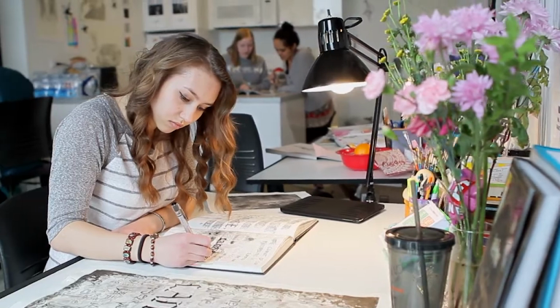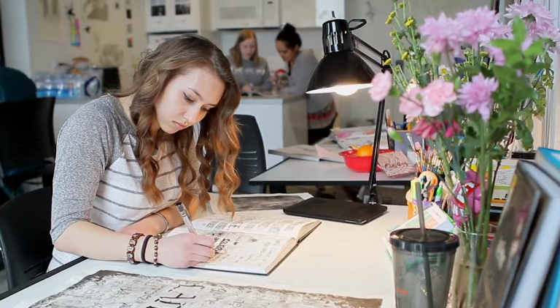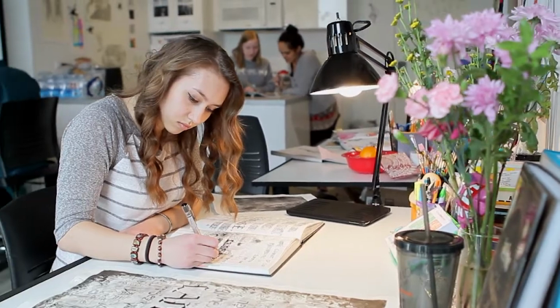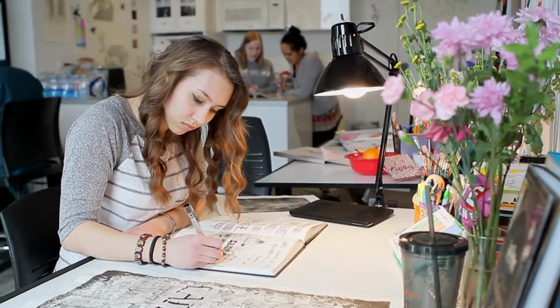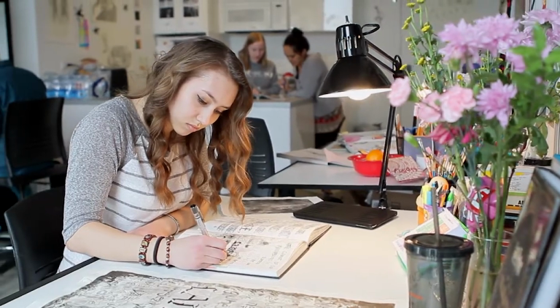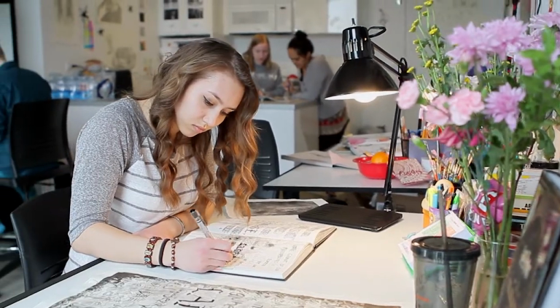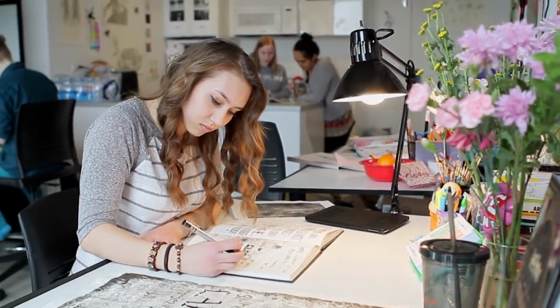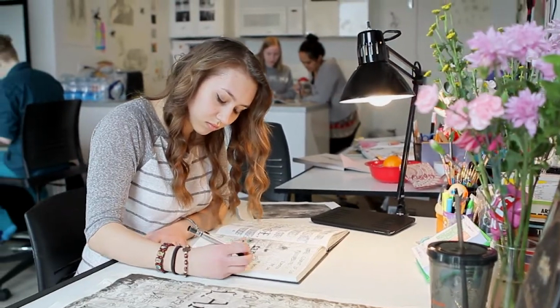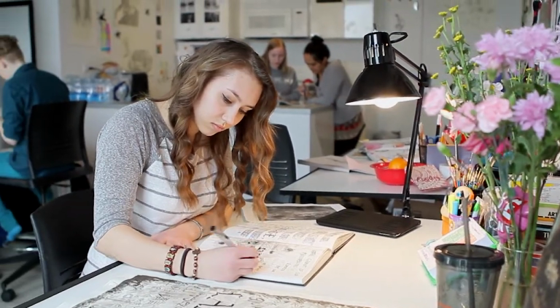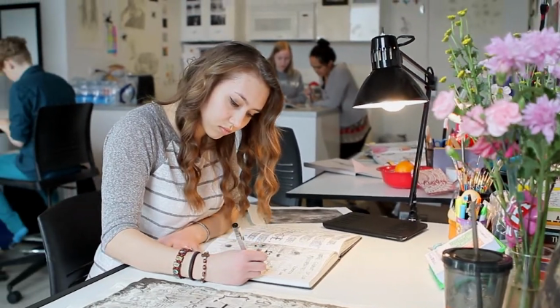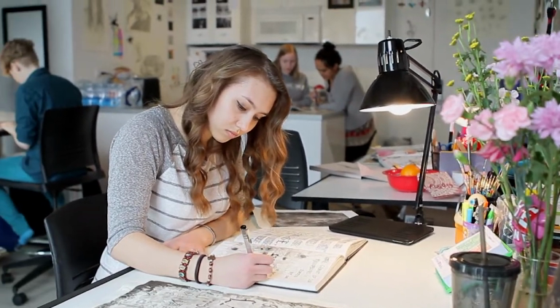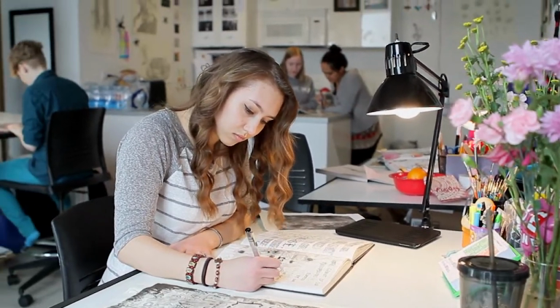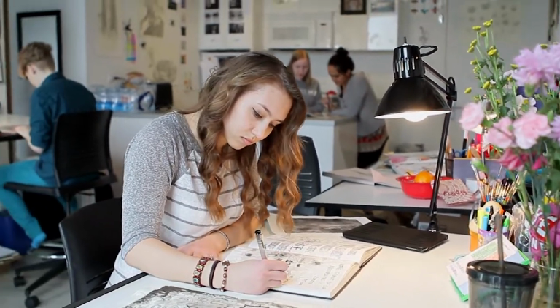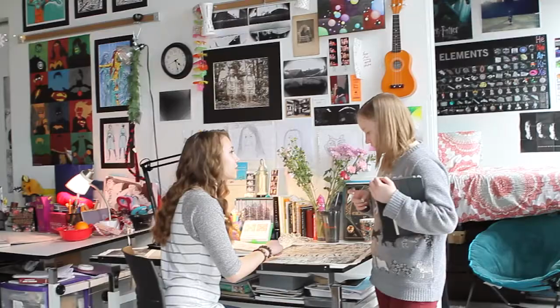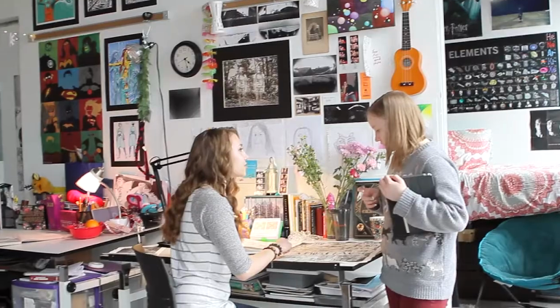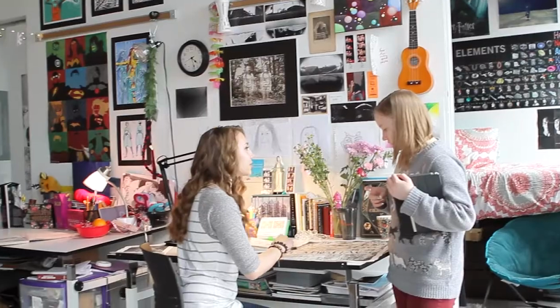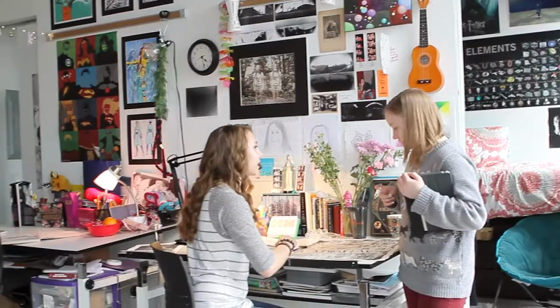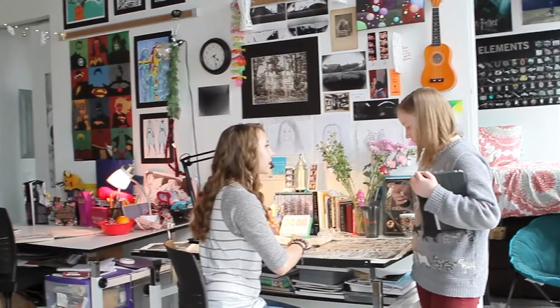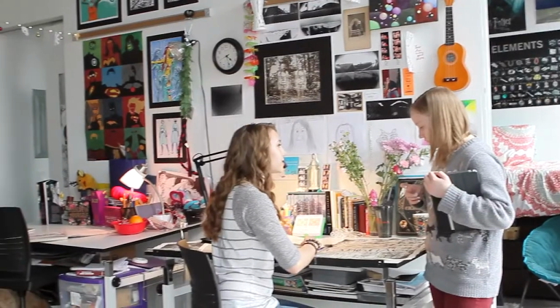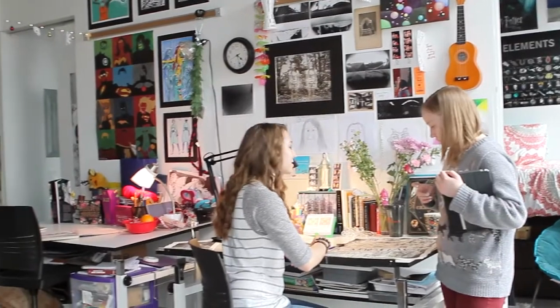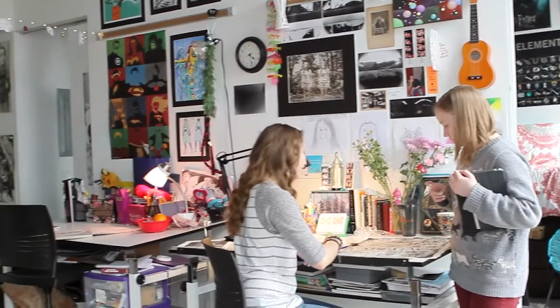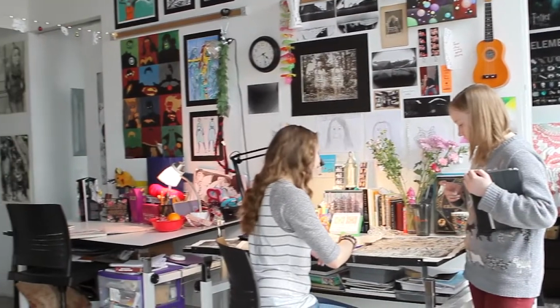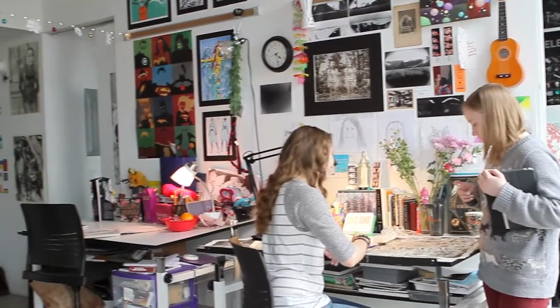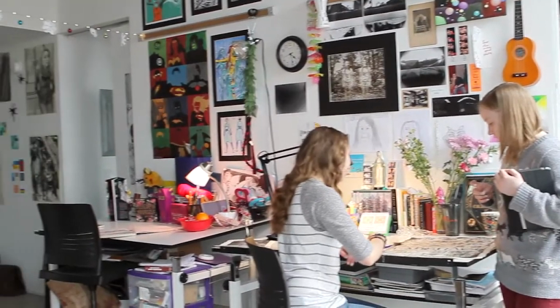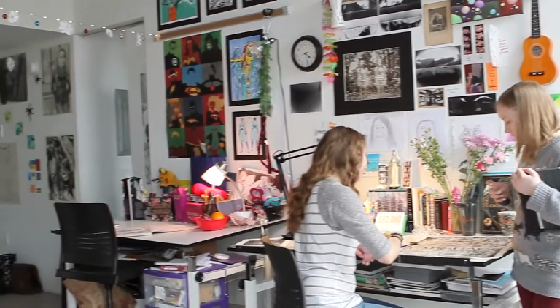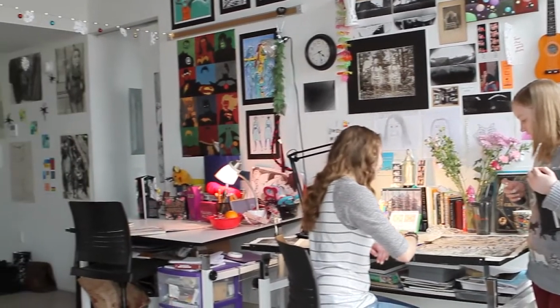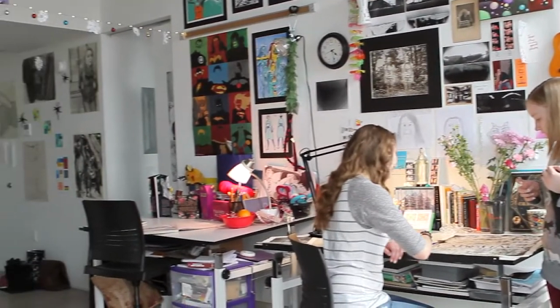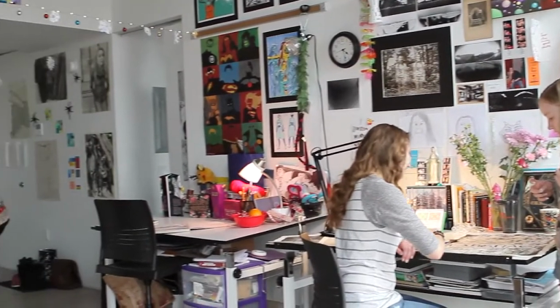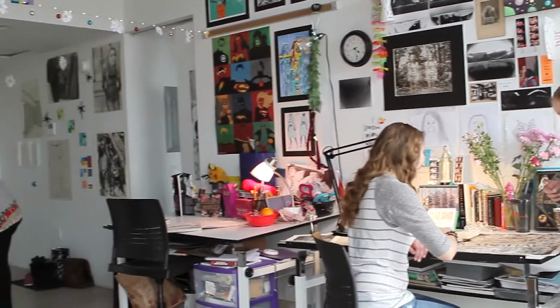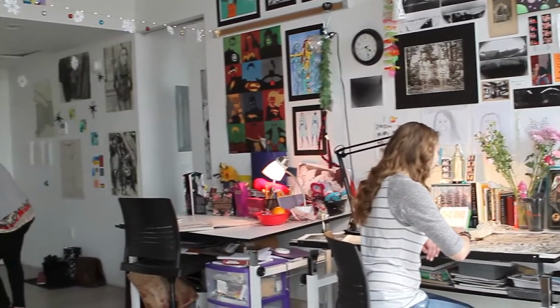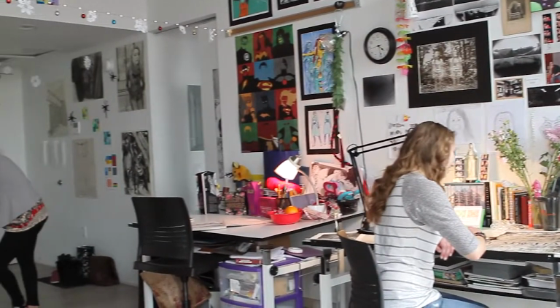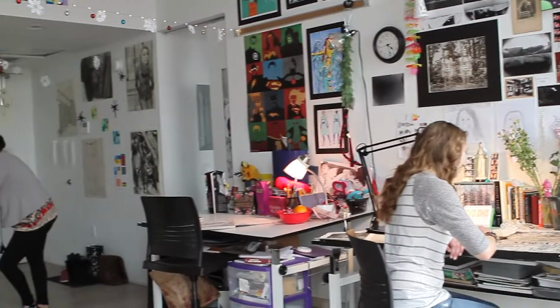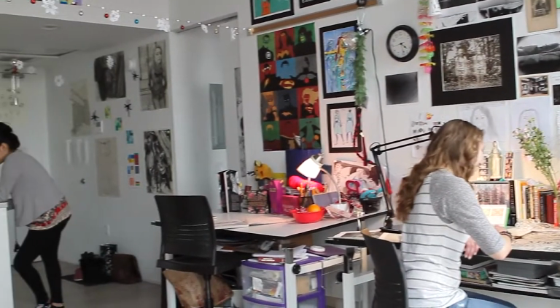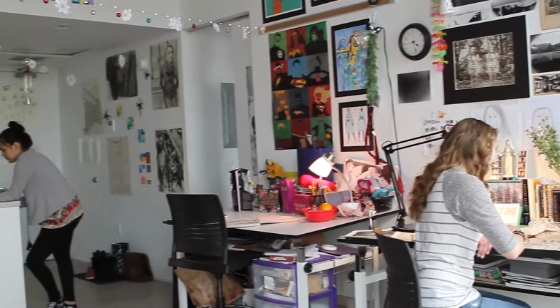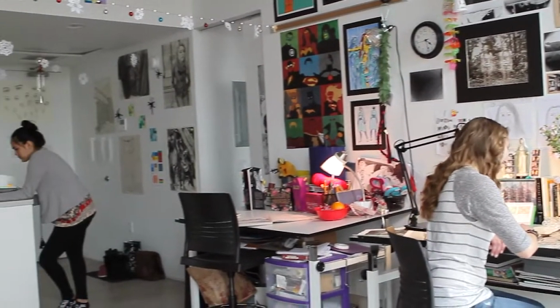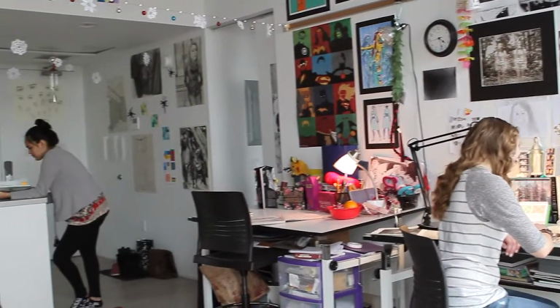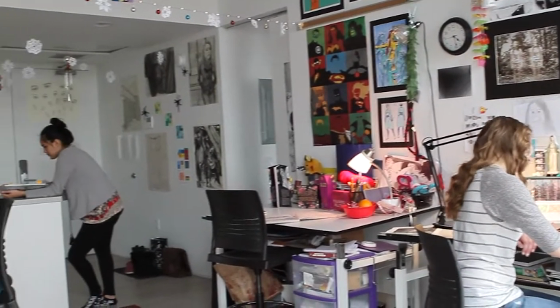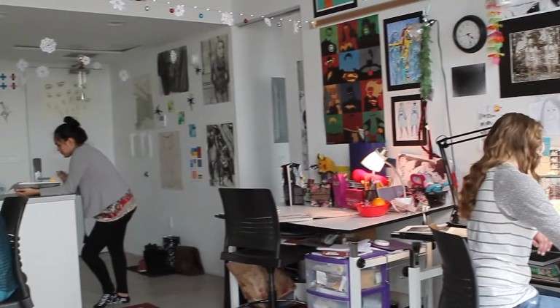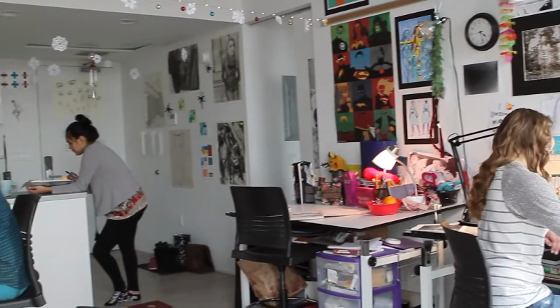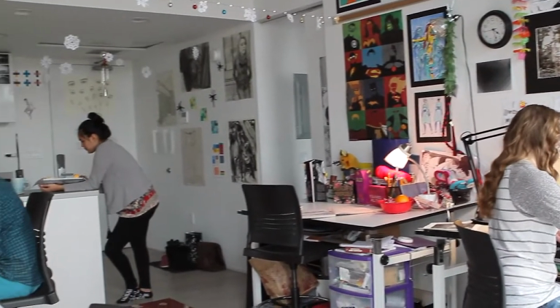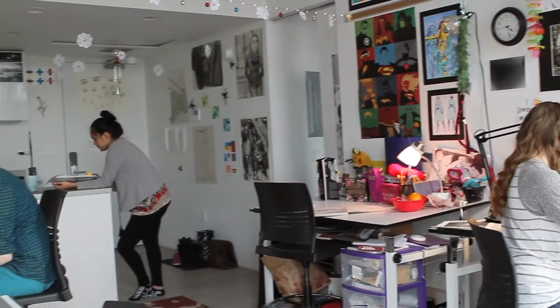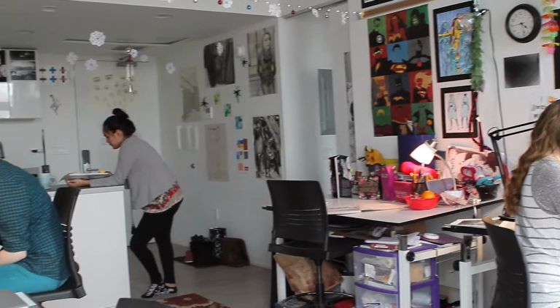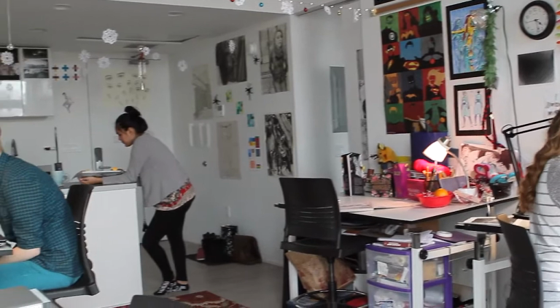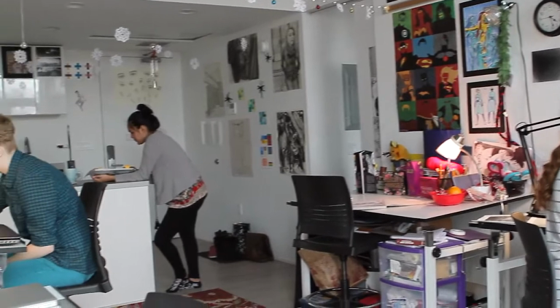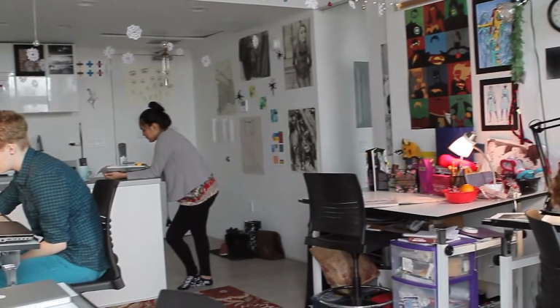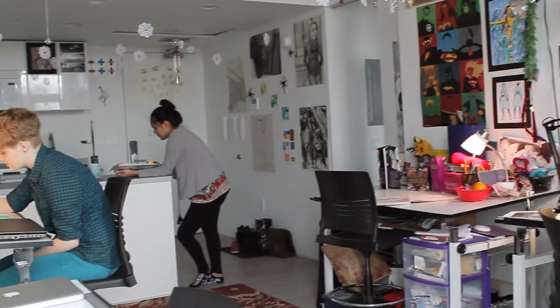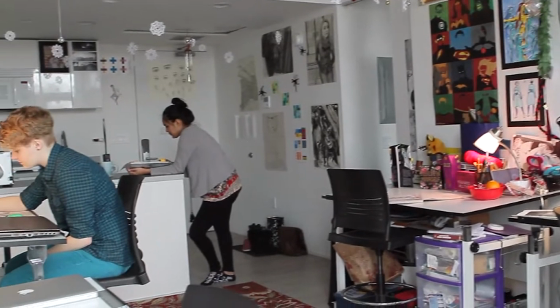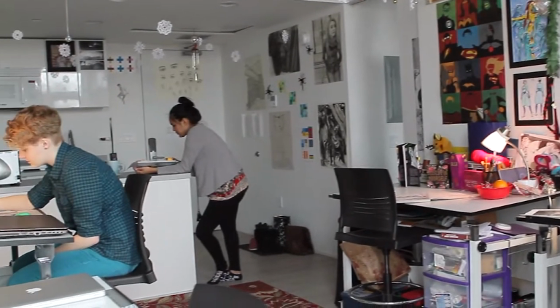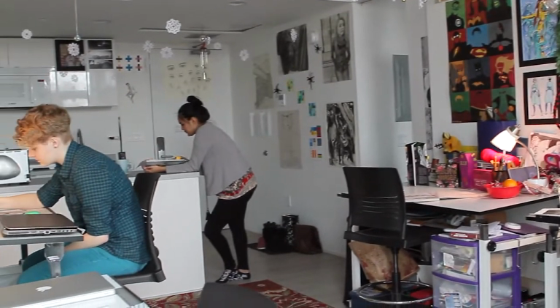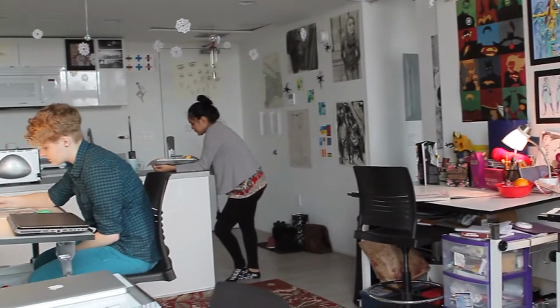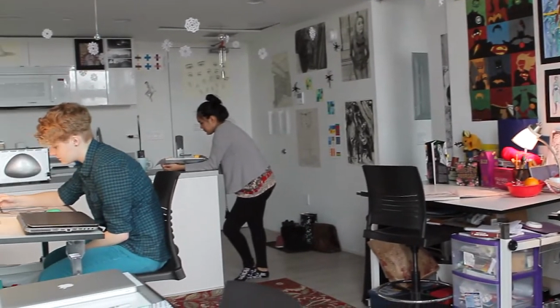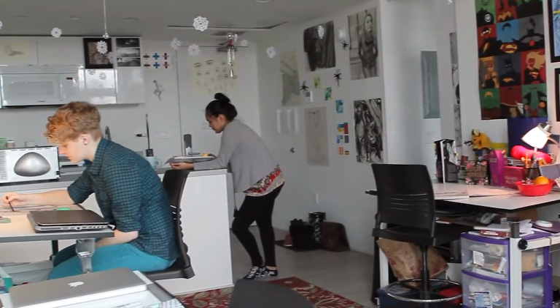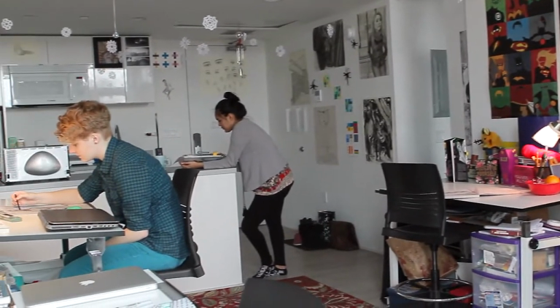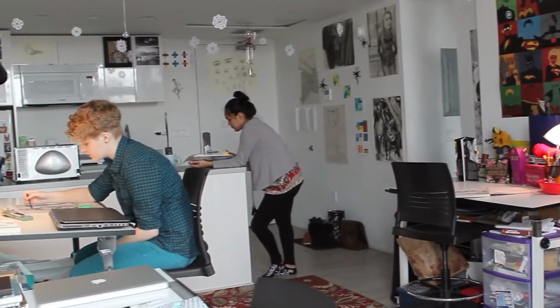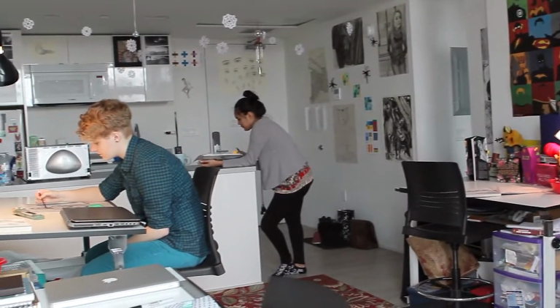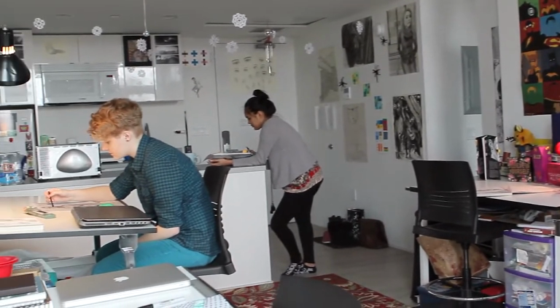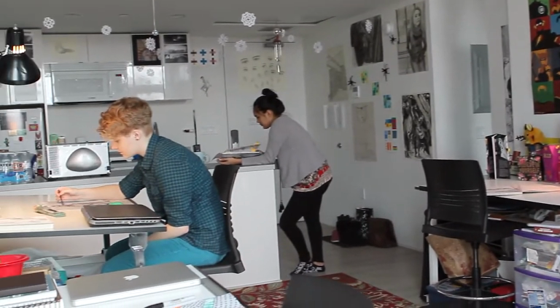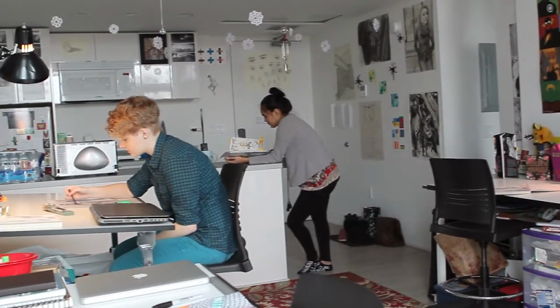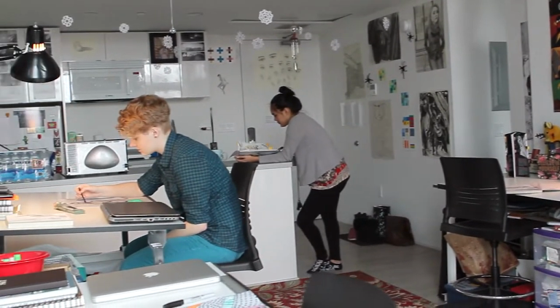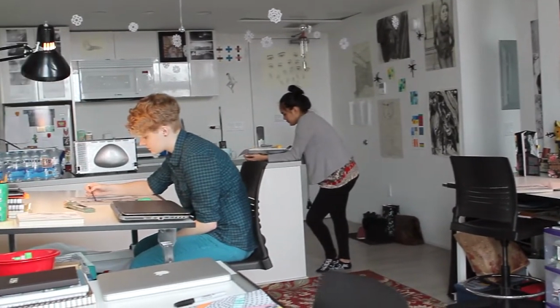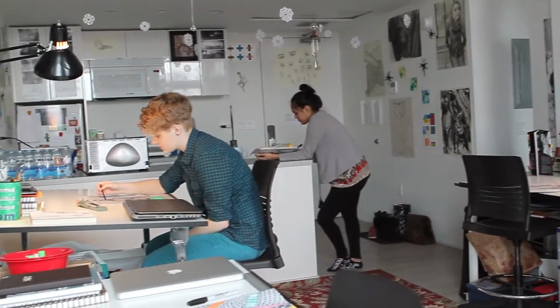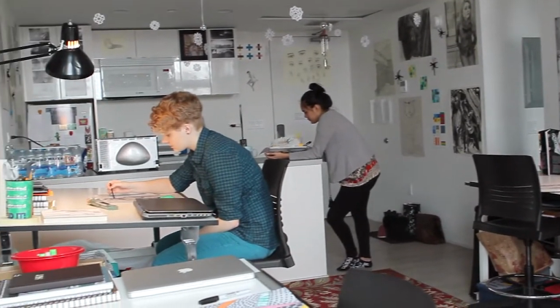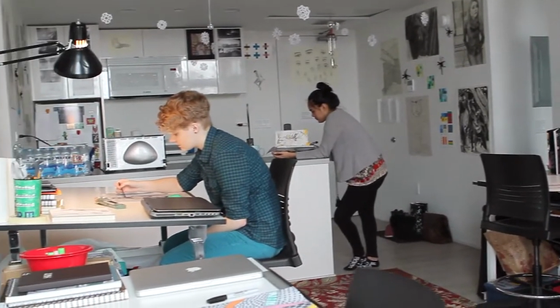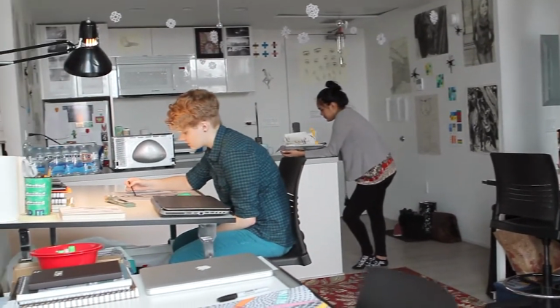So these shared workspaces in our residence hall introduce that CIA spirit of collaboration from the very beginning of the college experience.